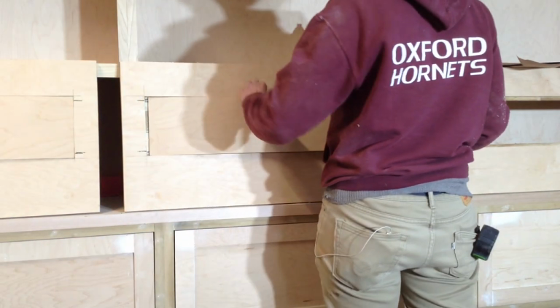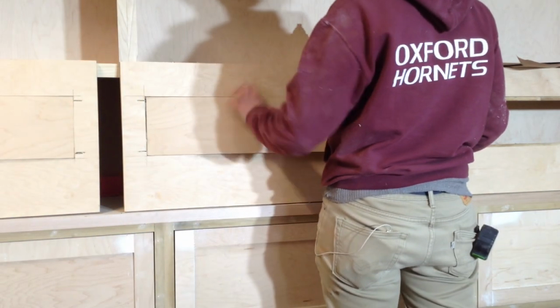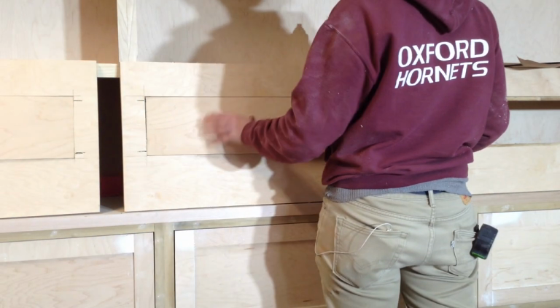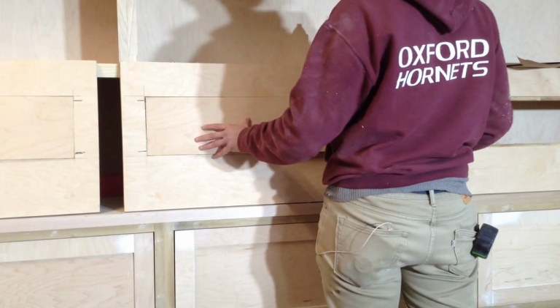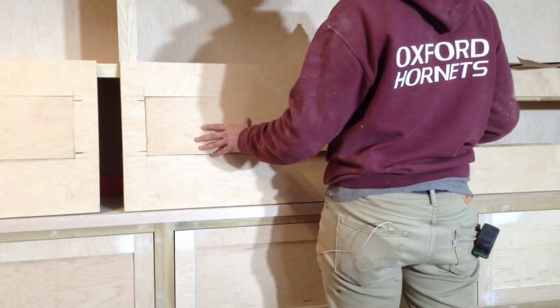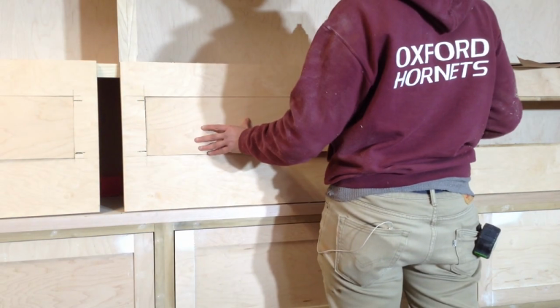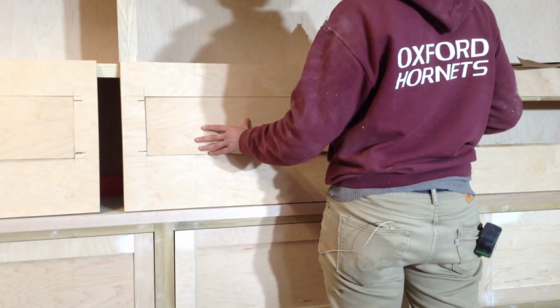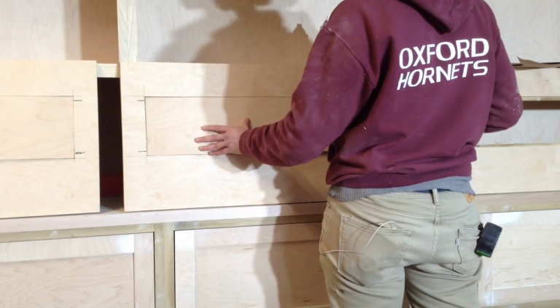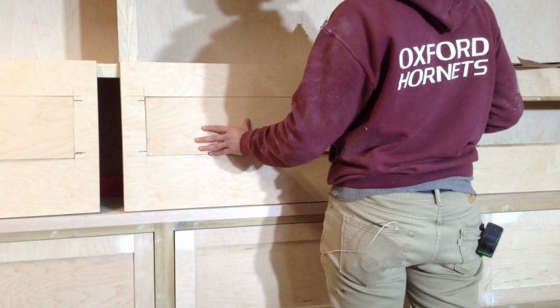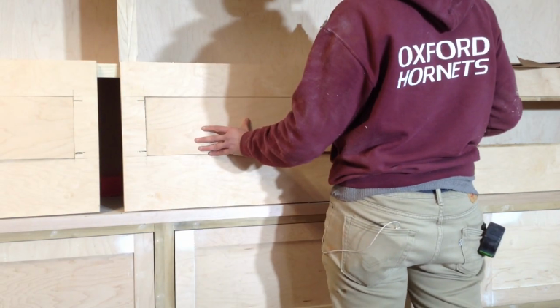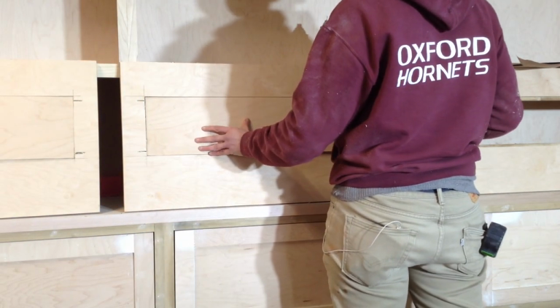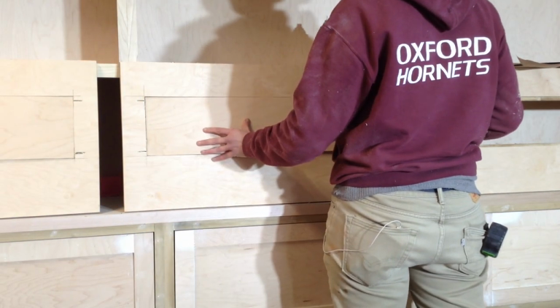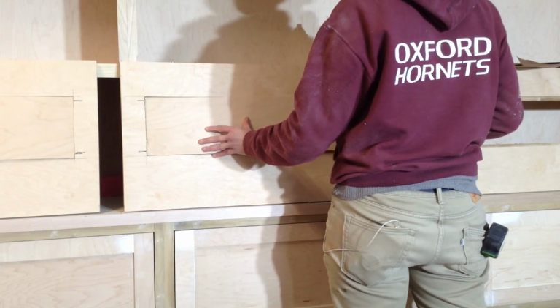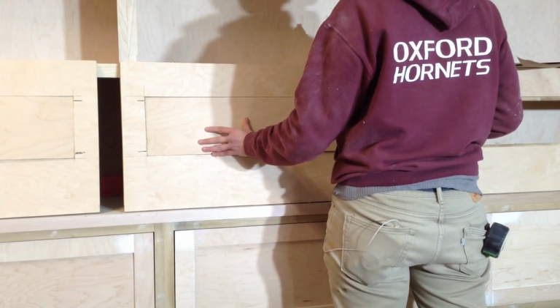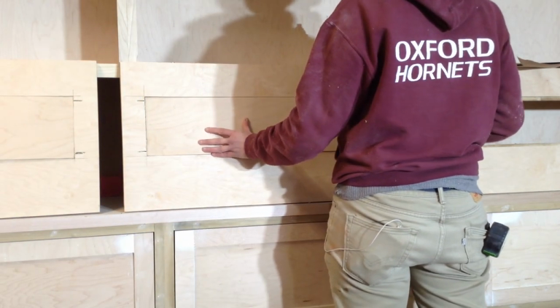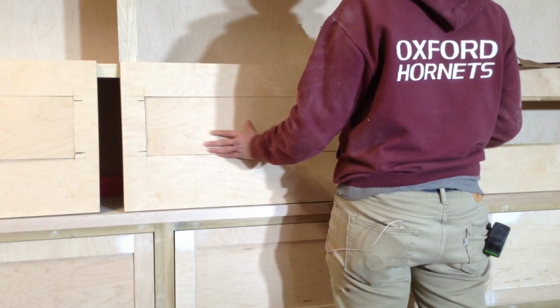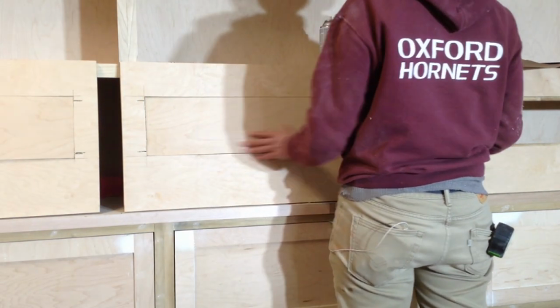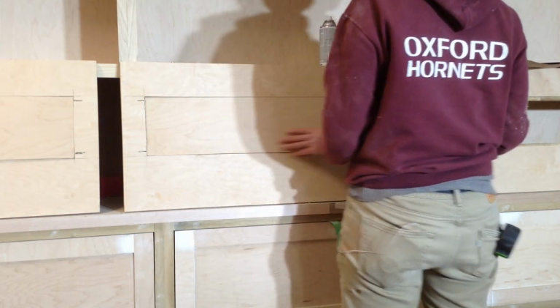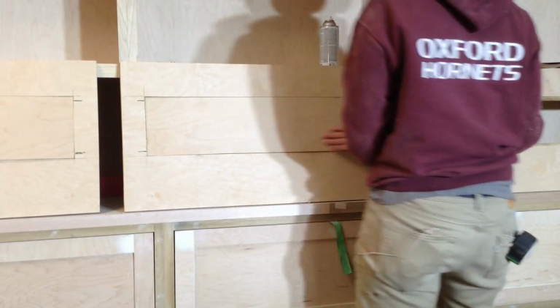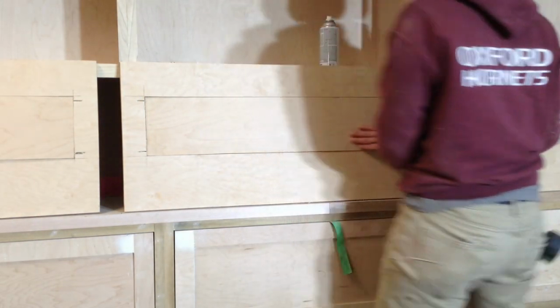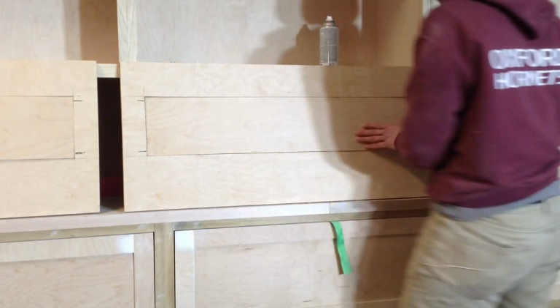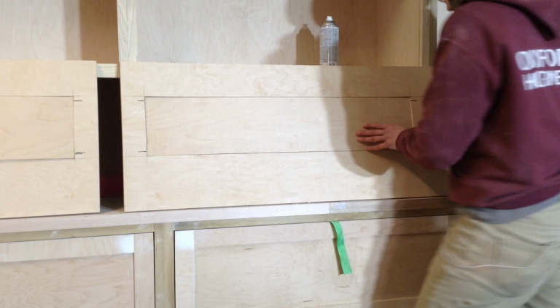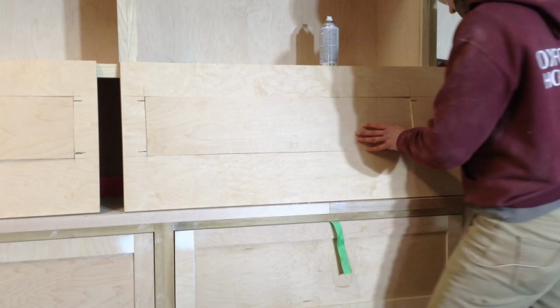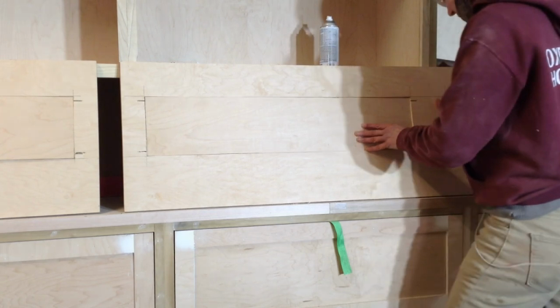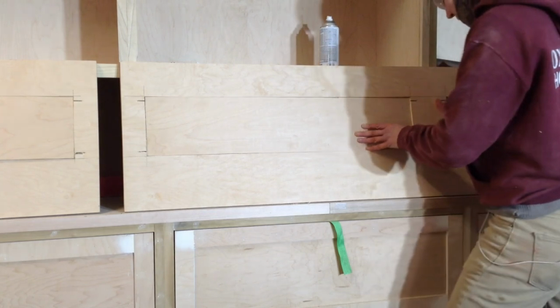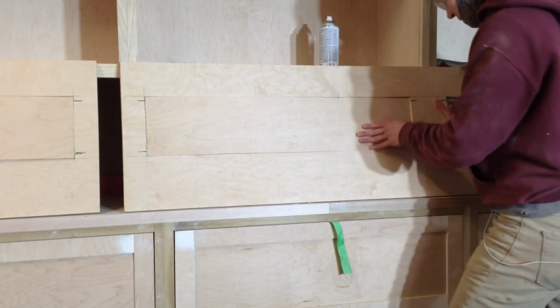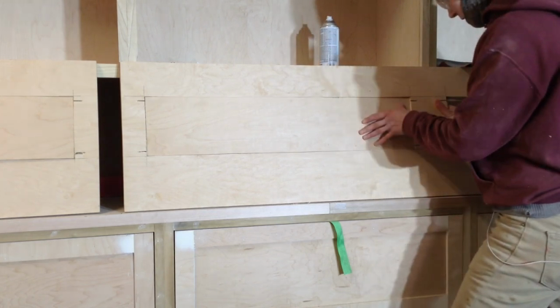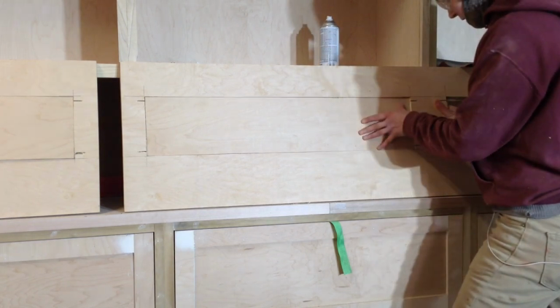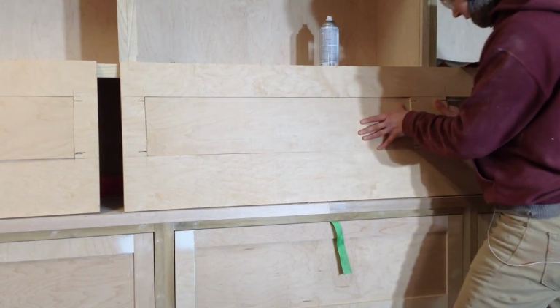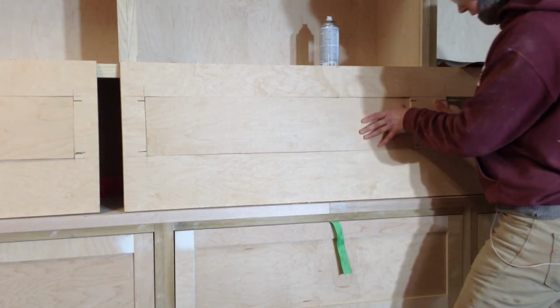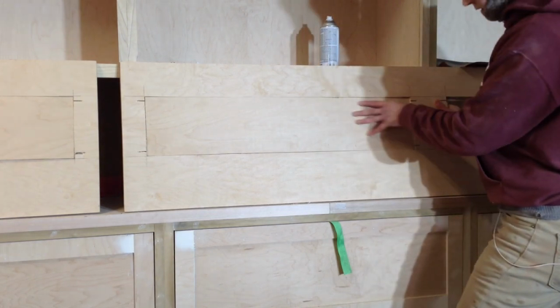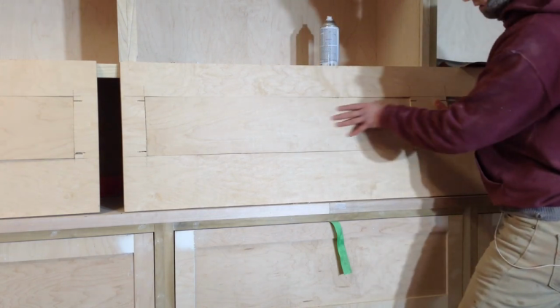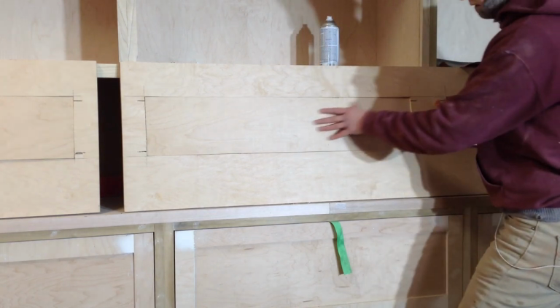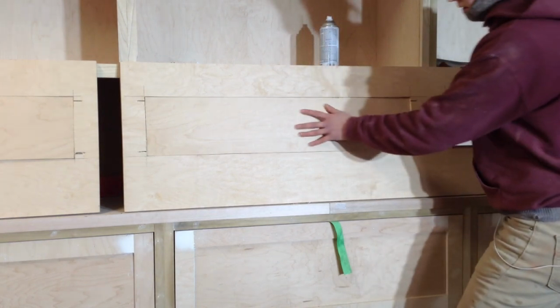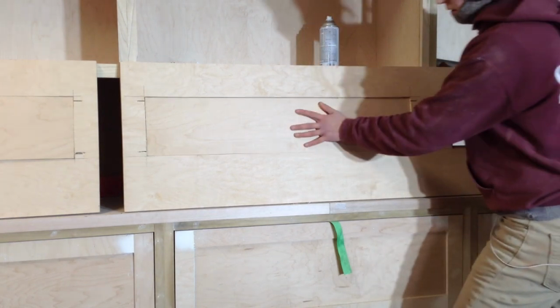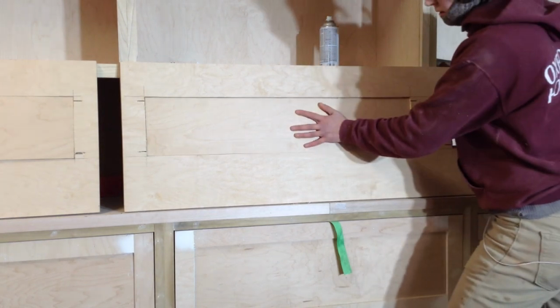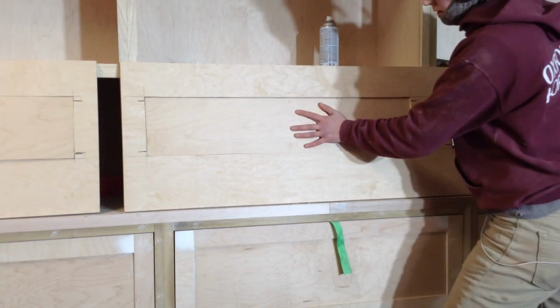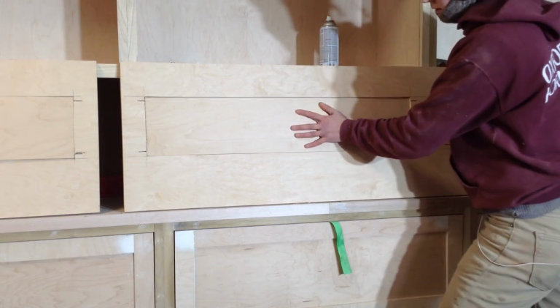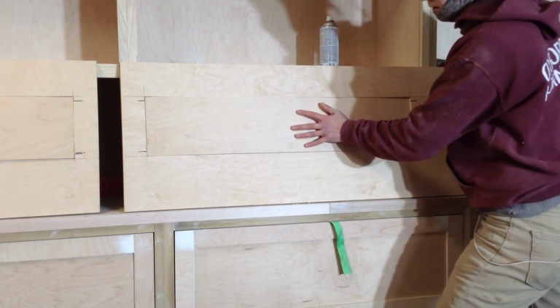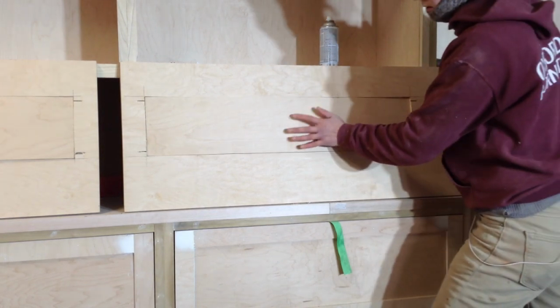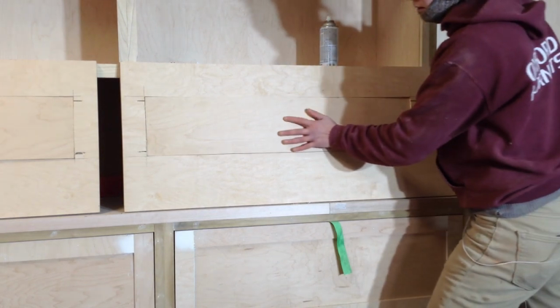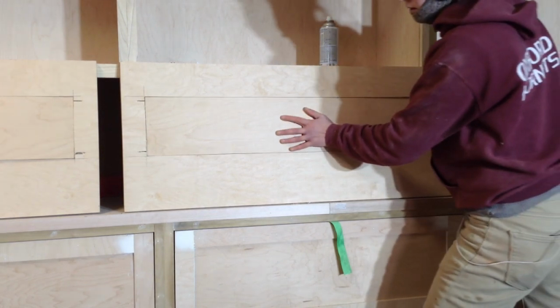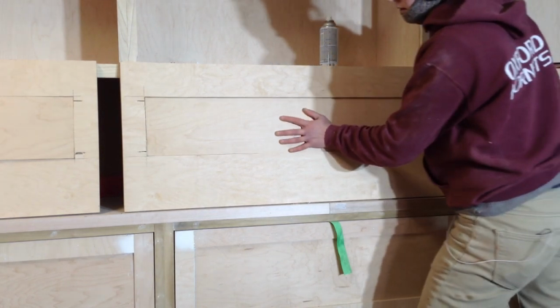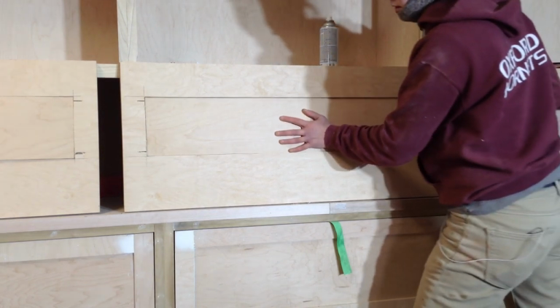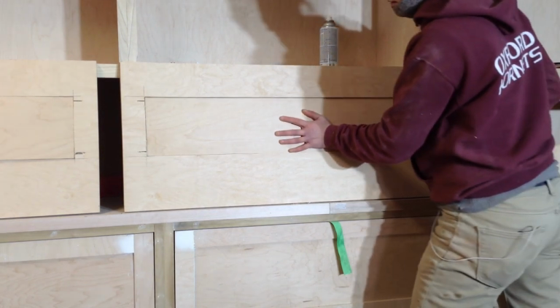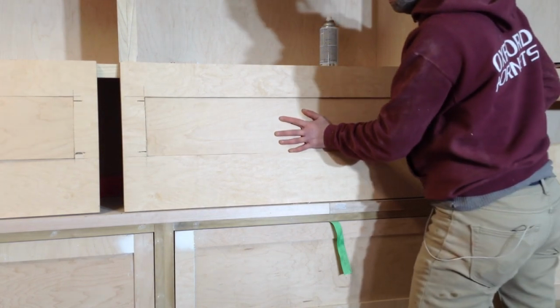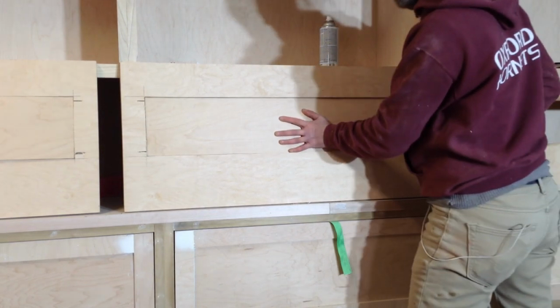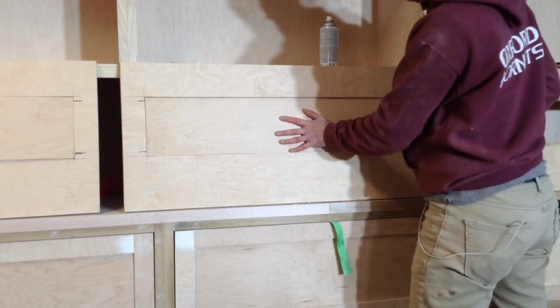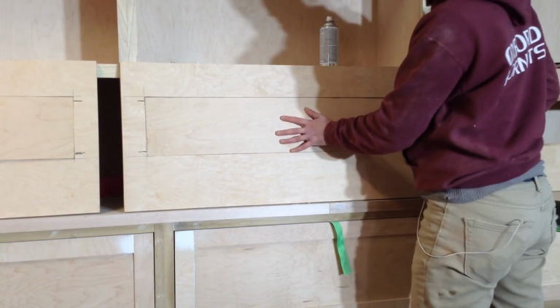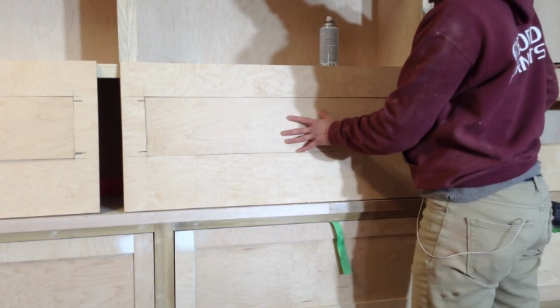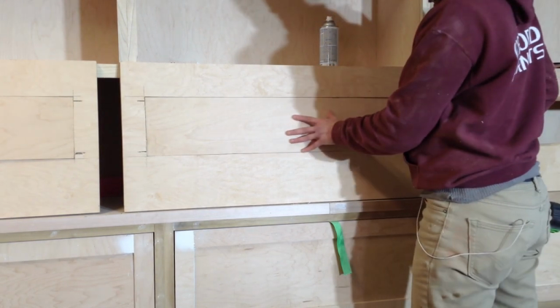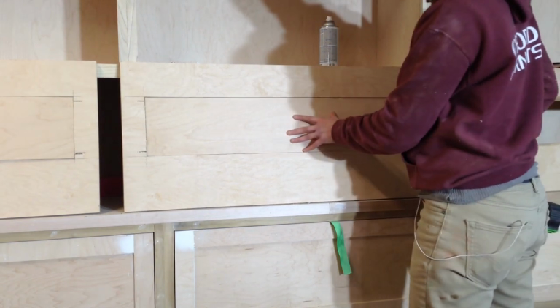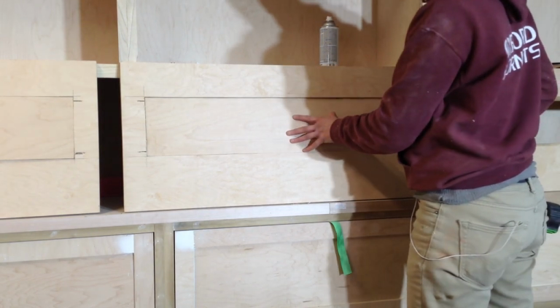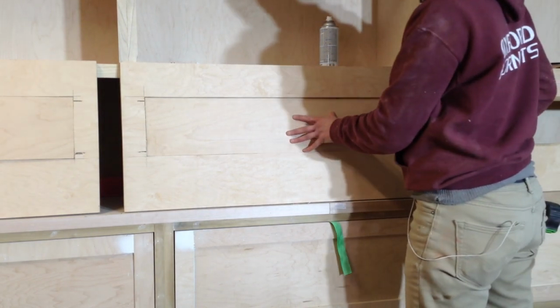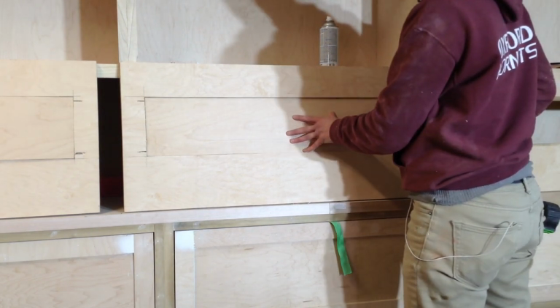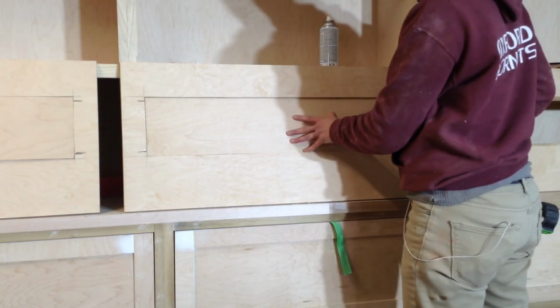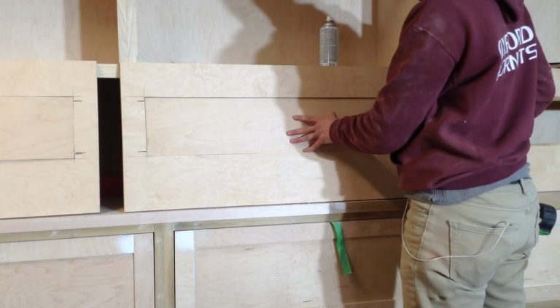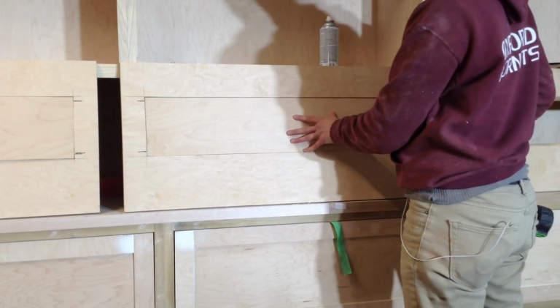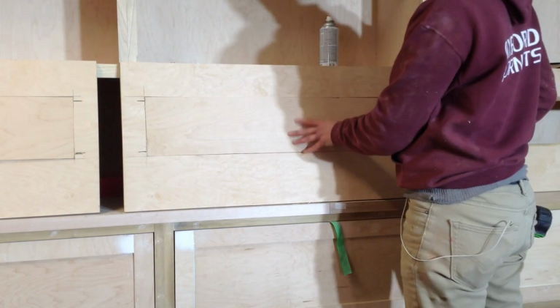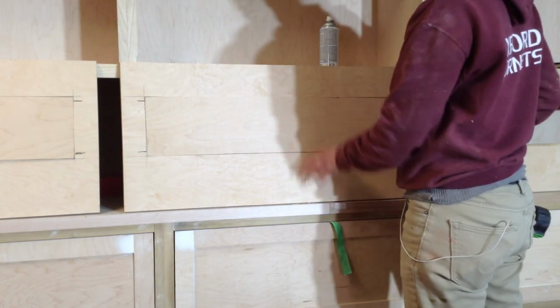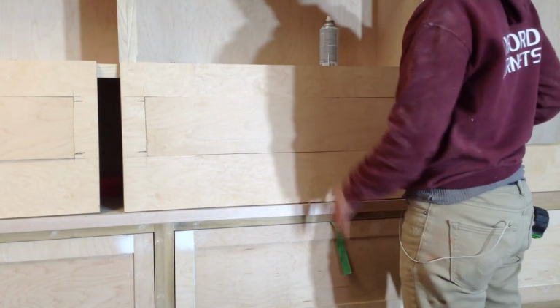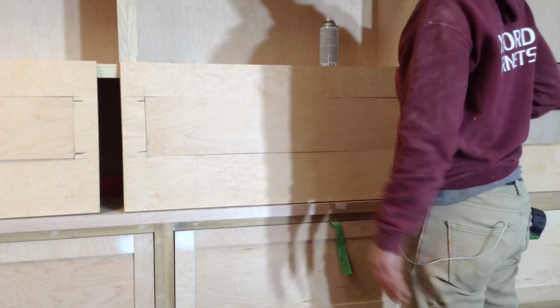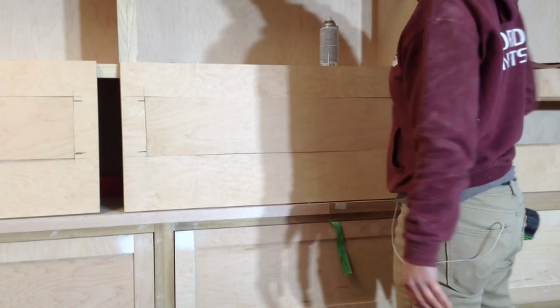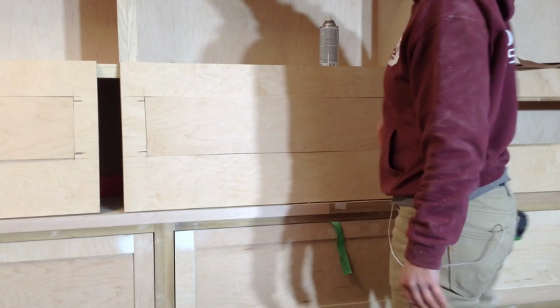Those are just the inset panels in place. You can see what I mean by there being excess marks on the back side, but you will not see it.